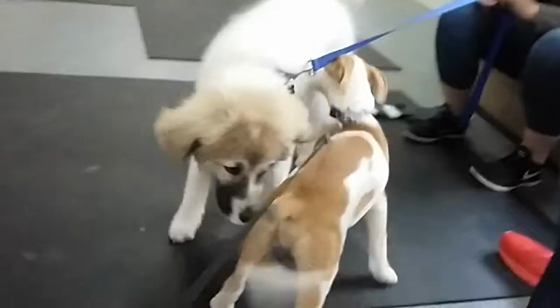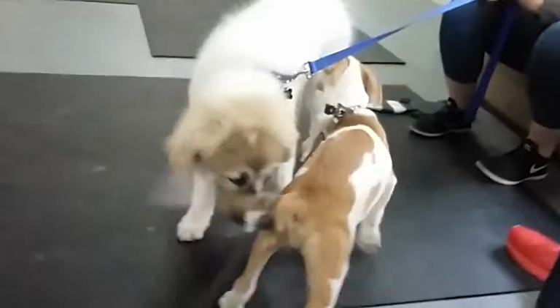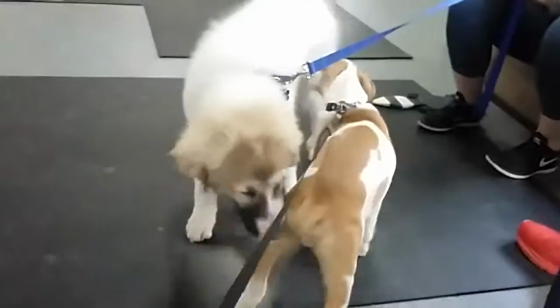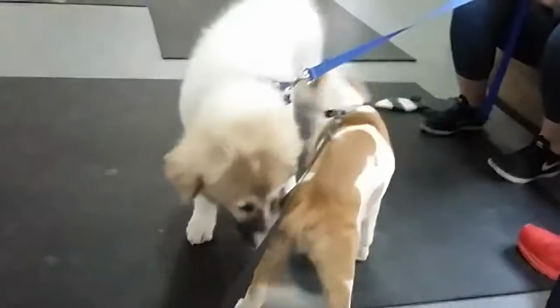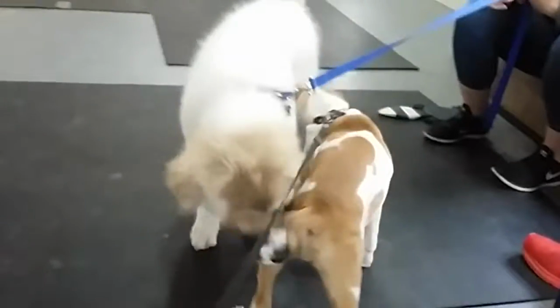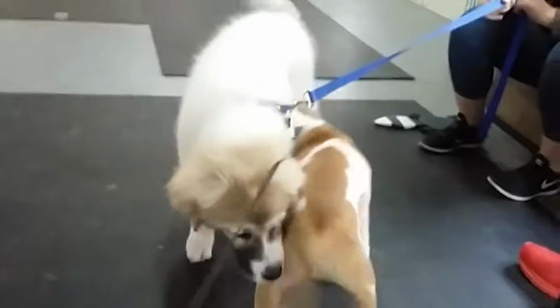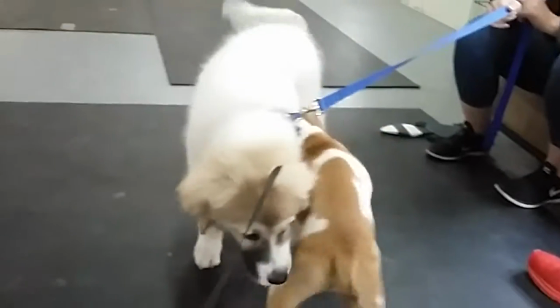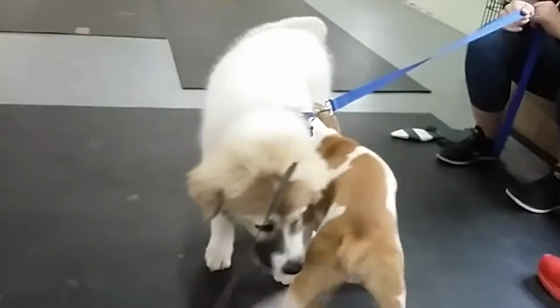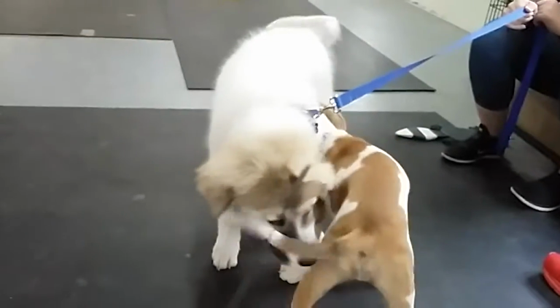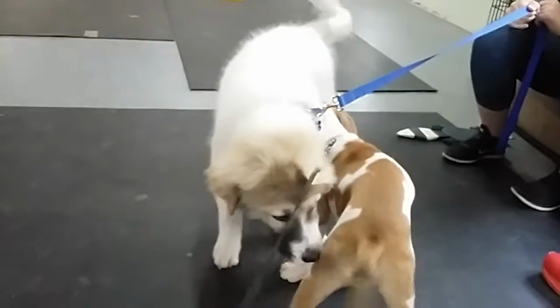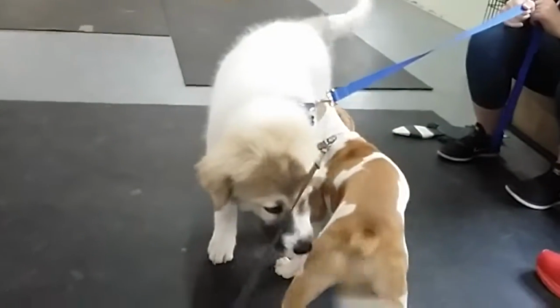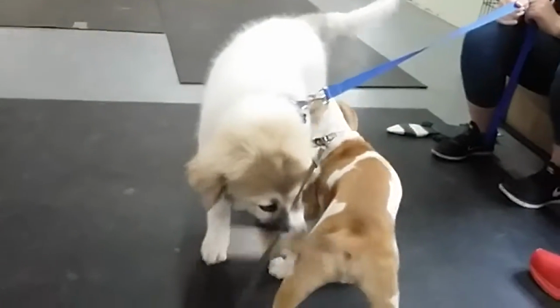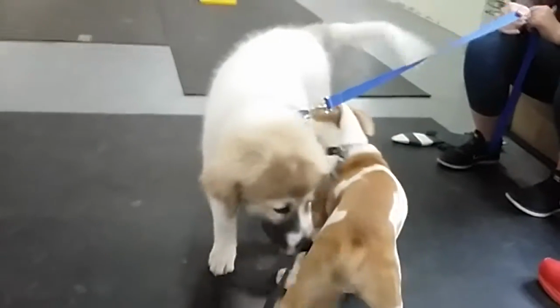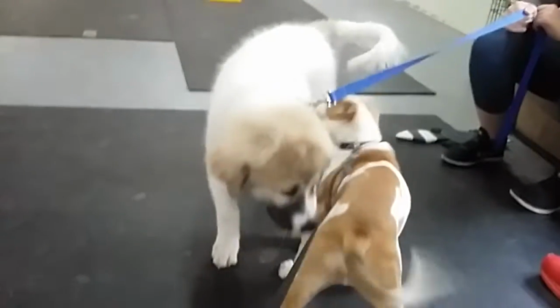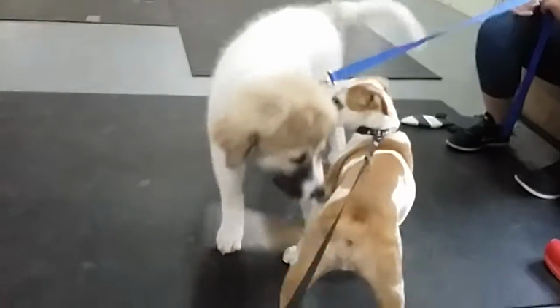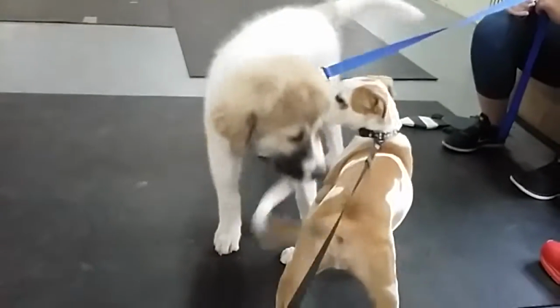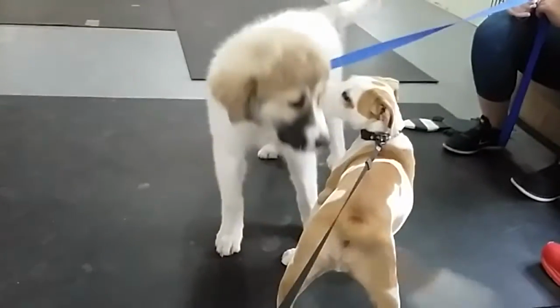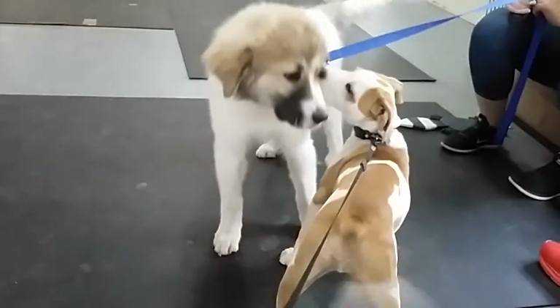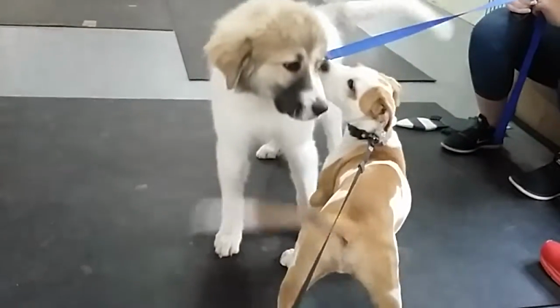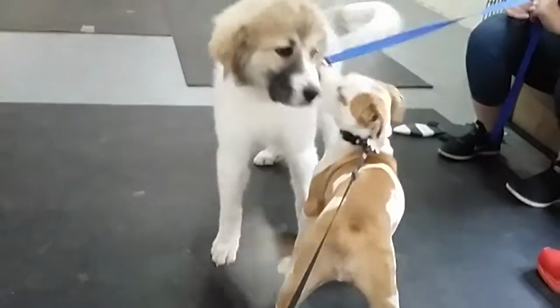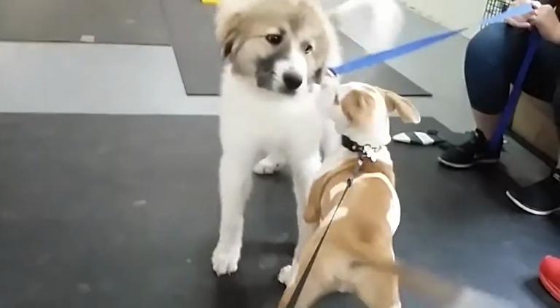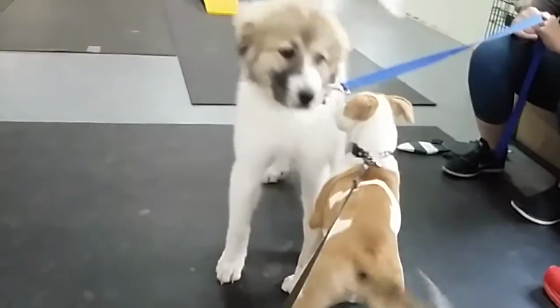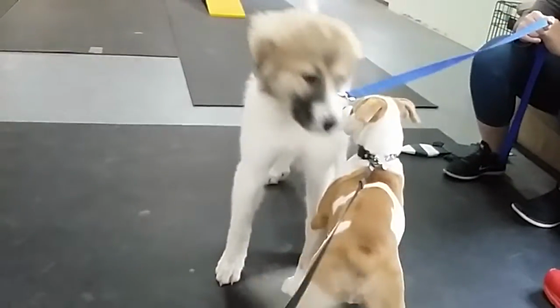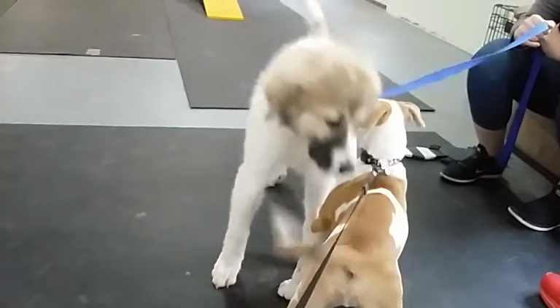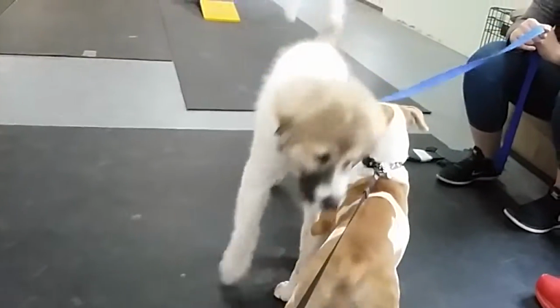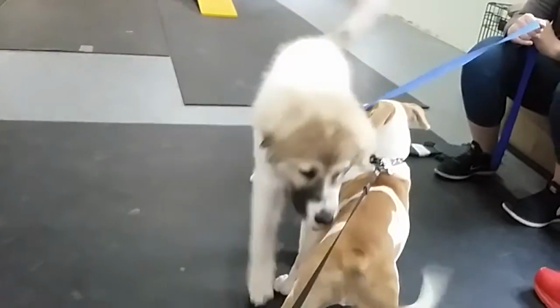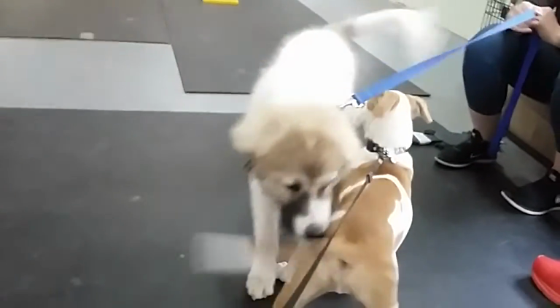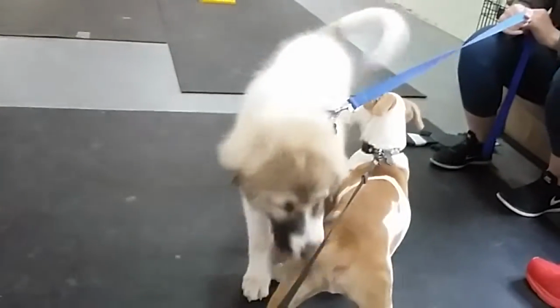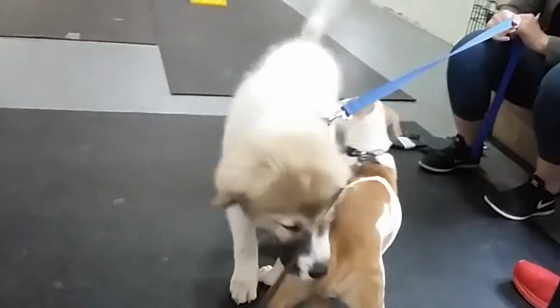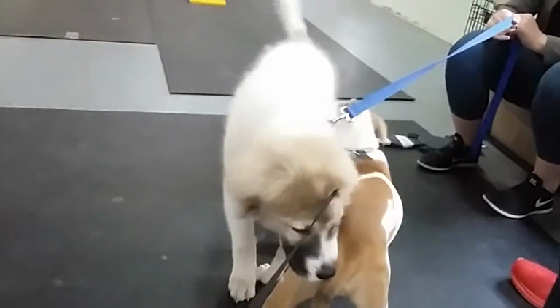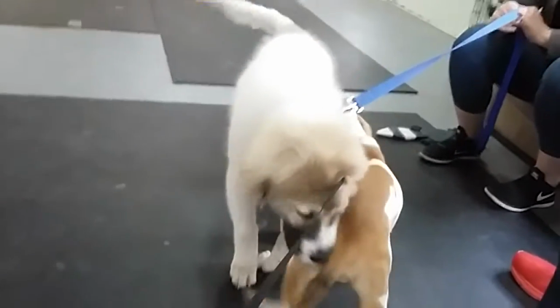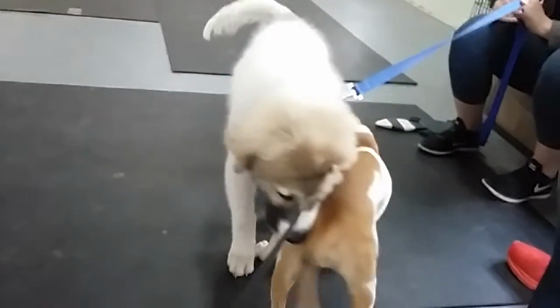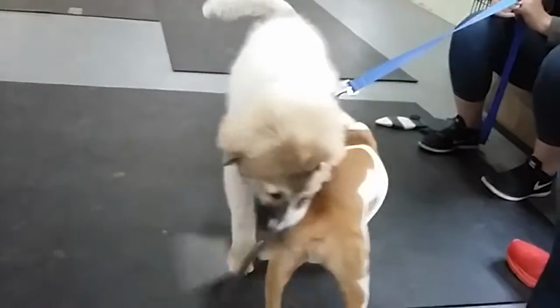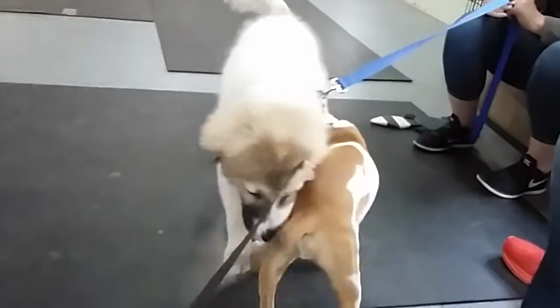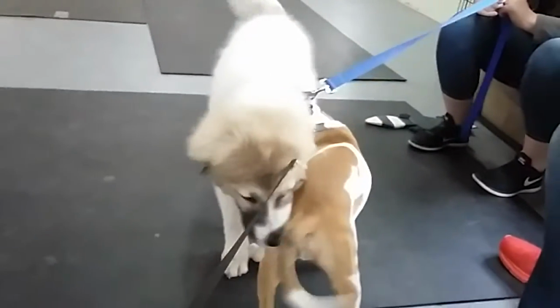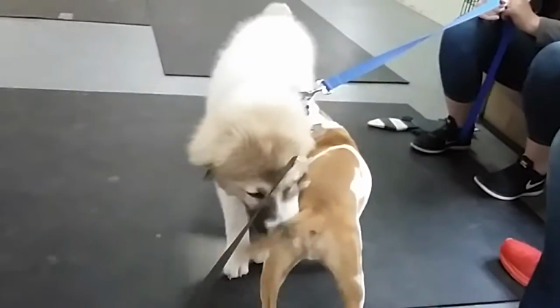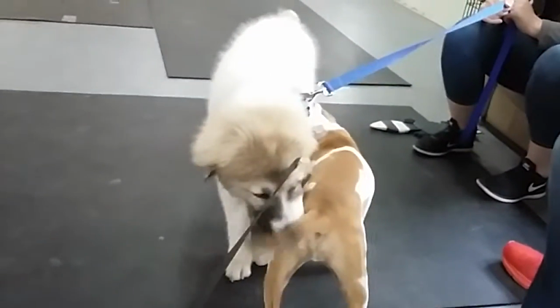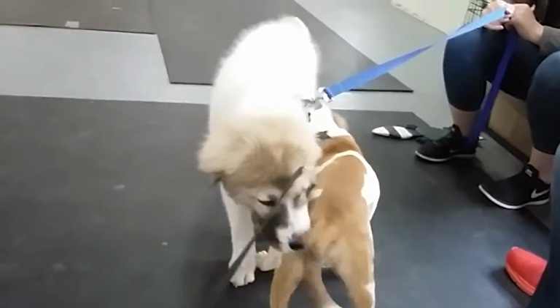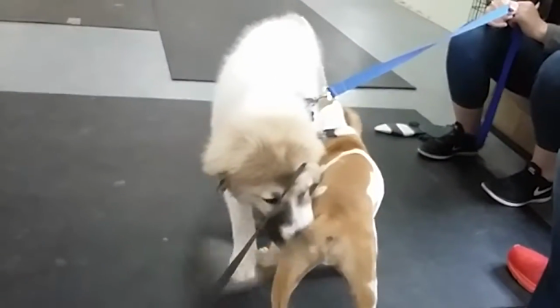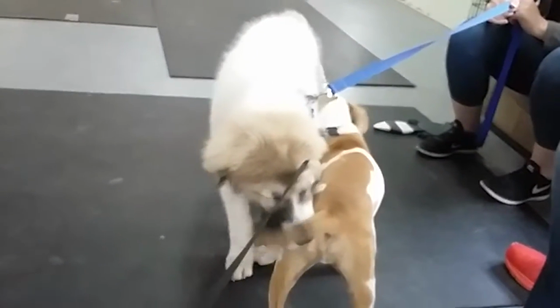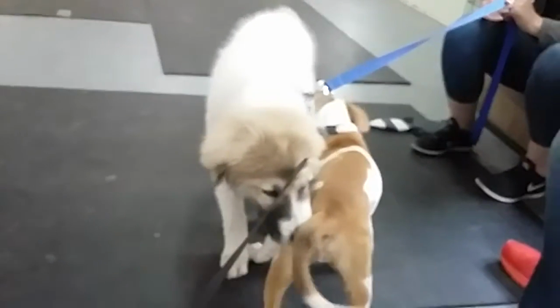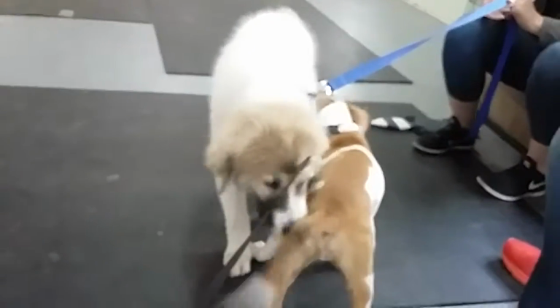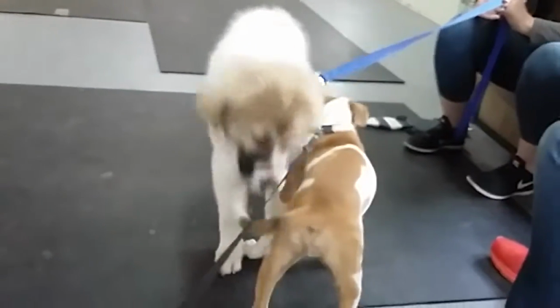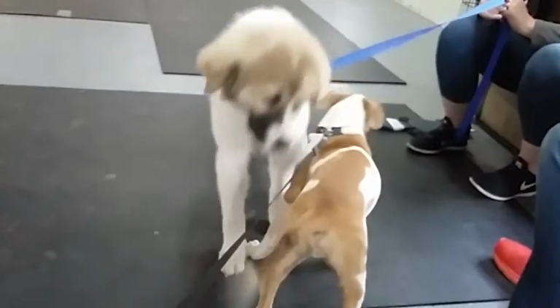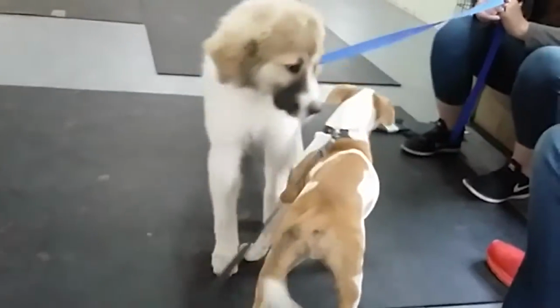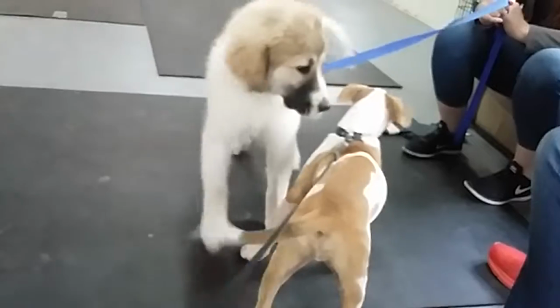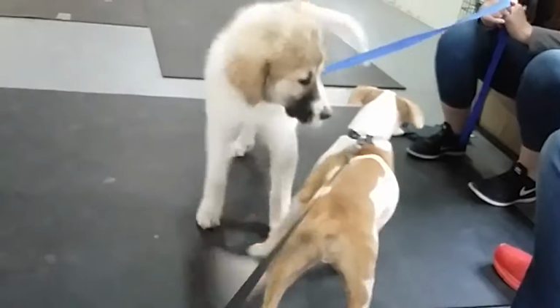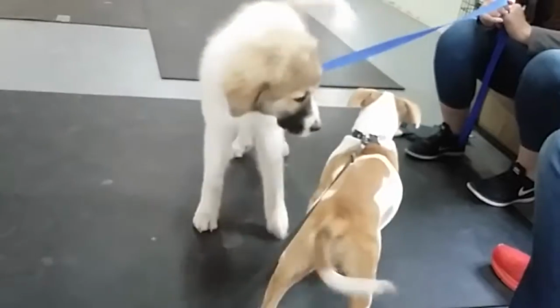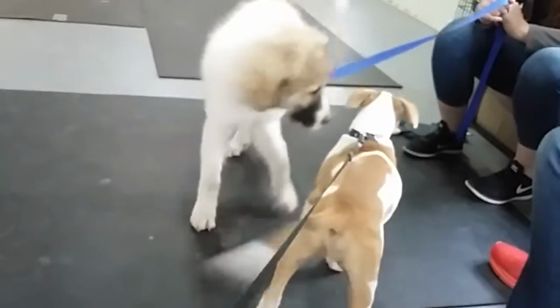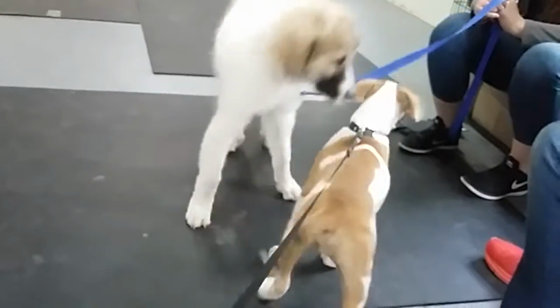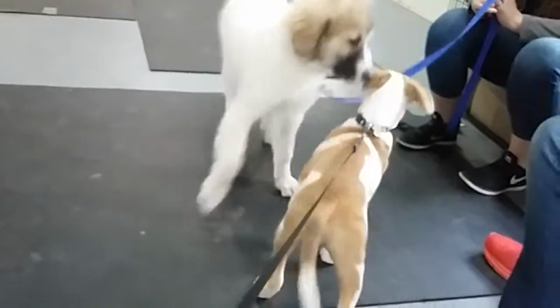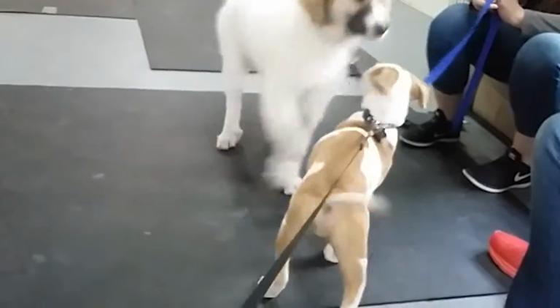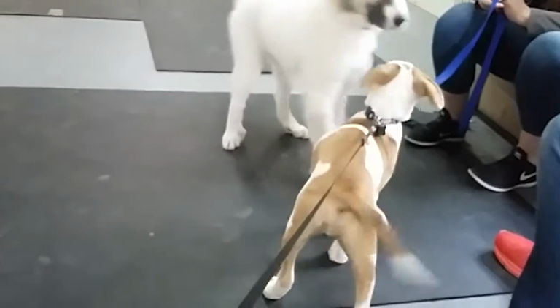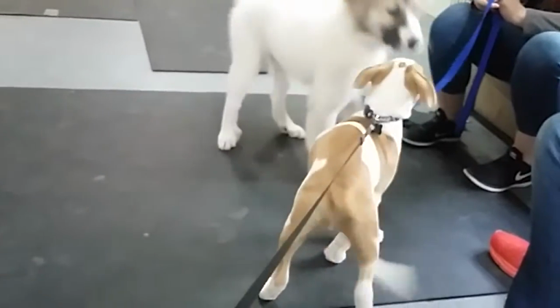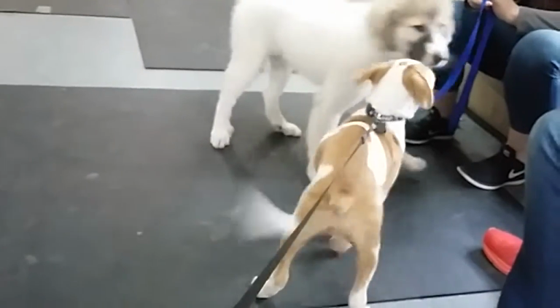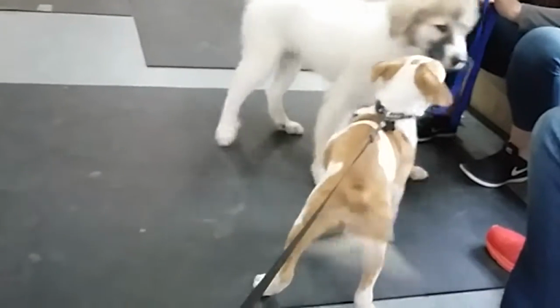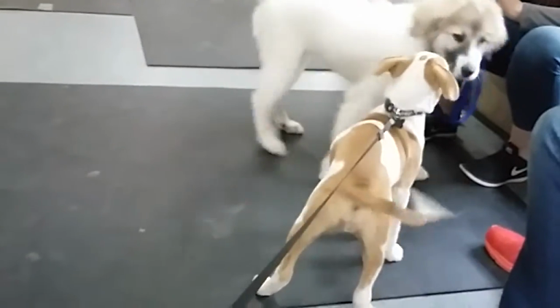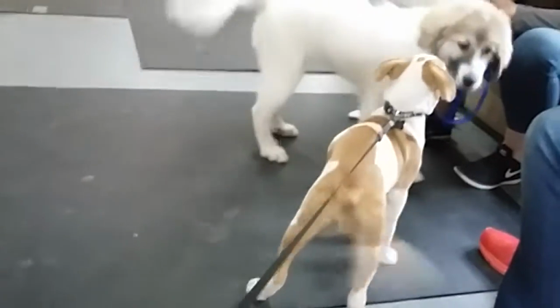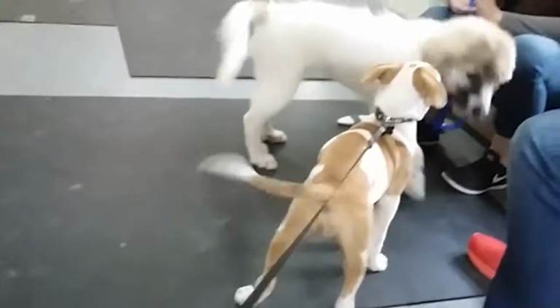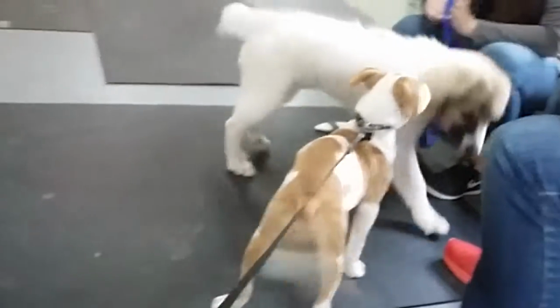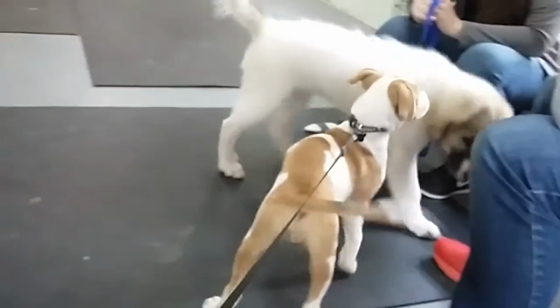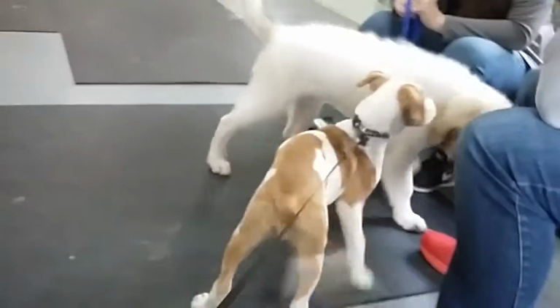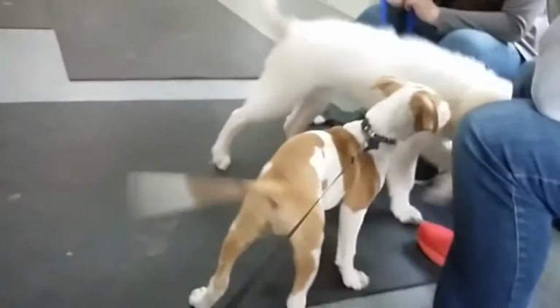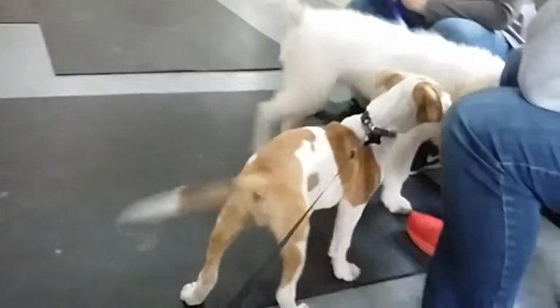If you have a rope toy, soak the rope toy, throw it in the freezer, and freeze it. It's going to feel so good on their gums when they get into it. That's a great energy outlet.